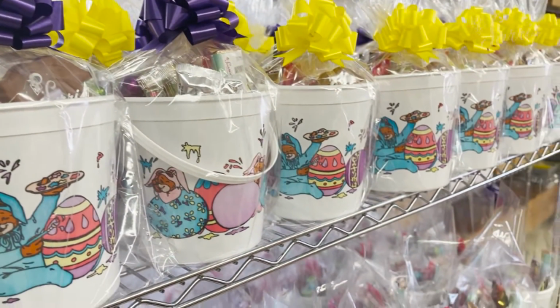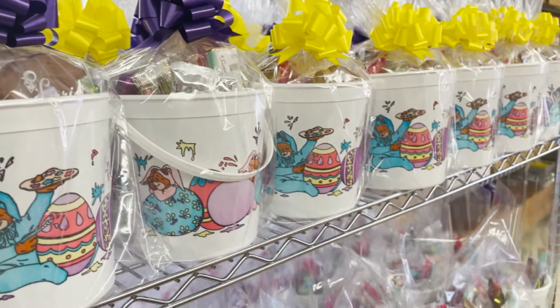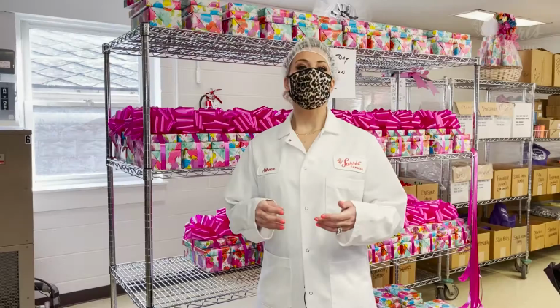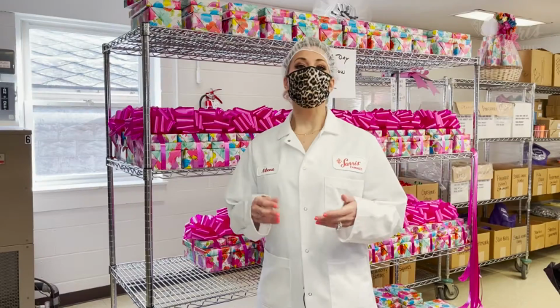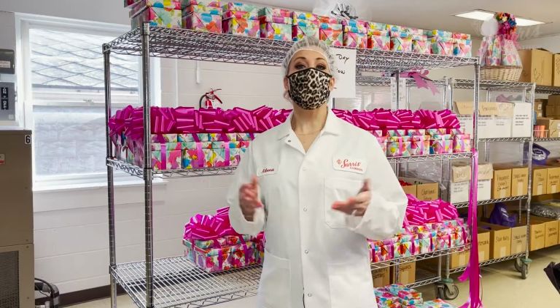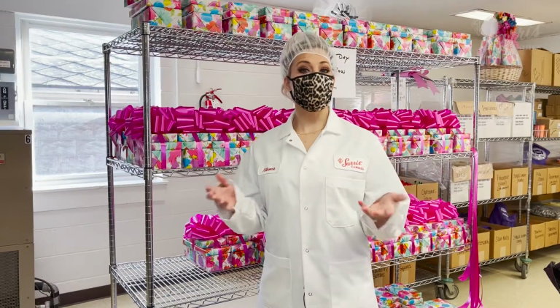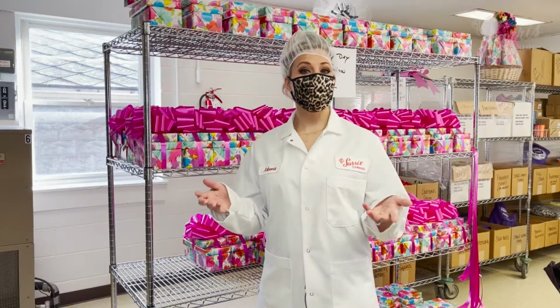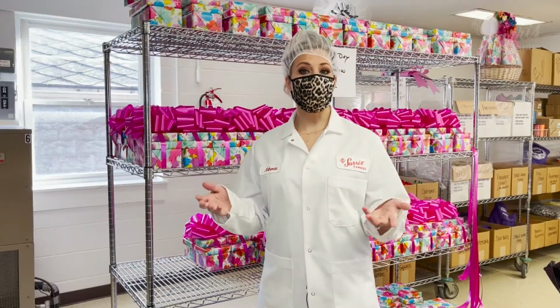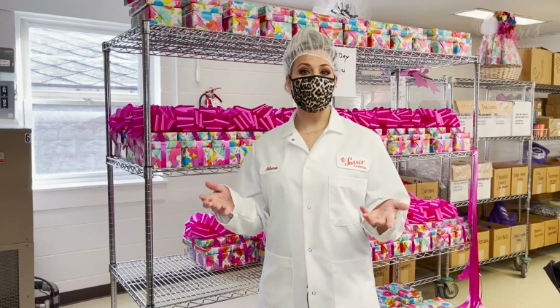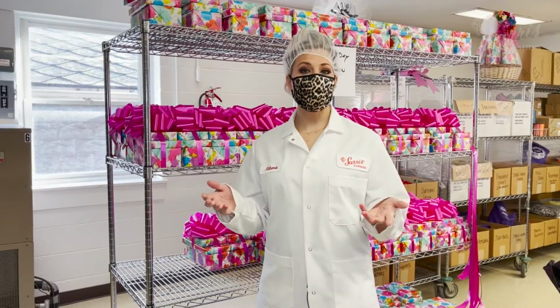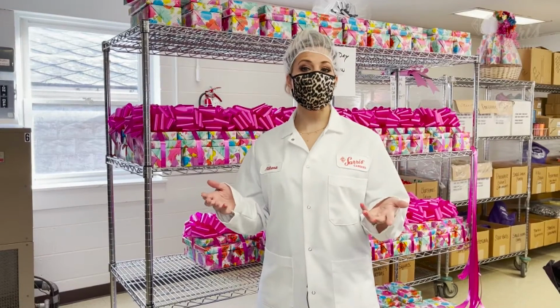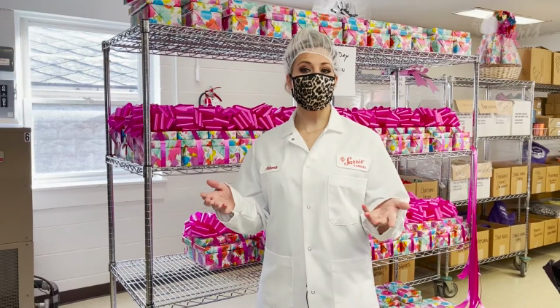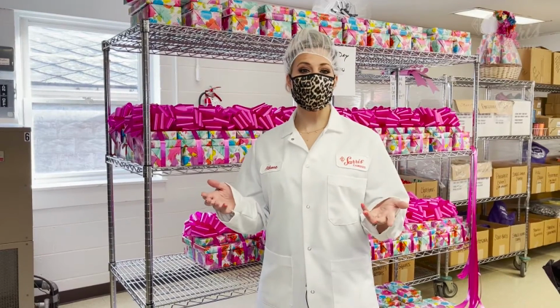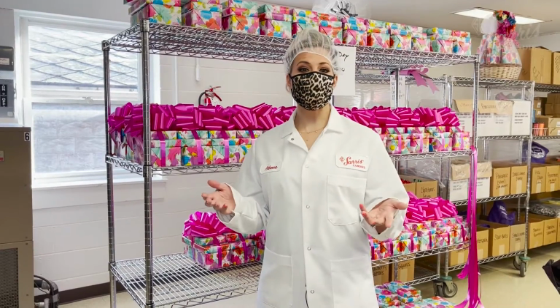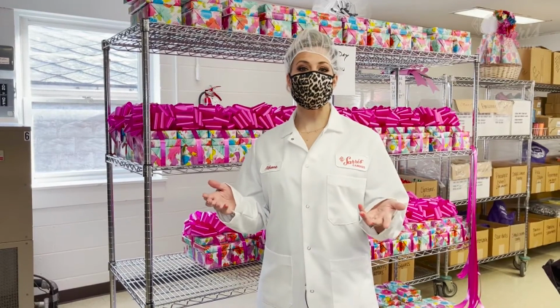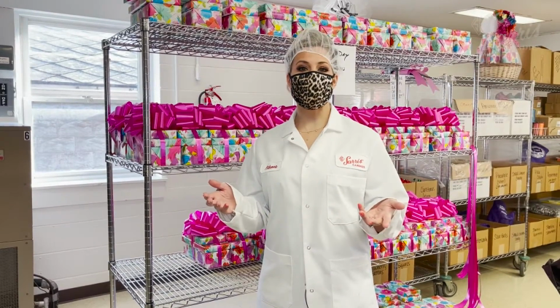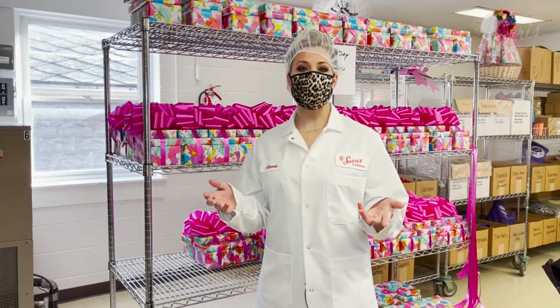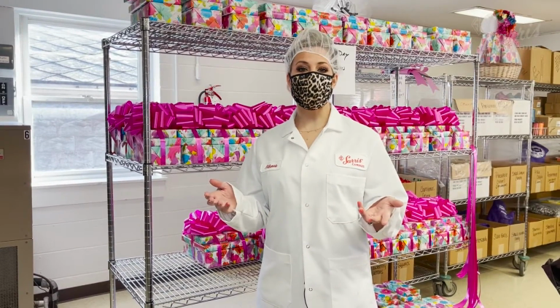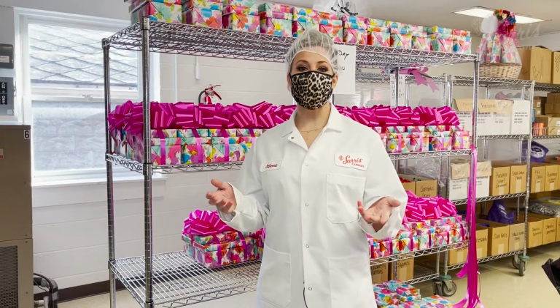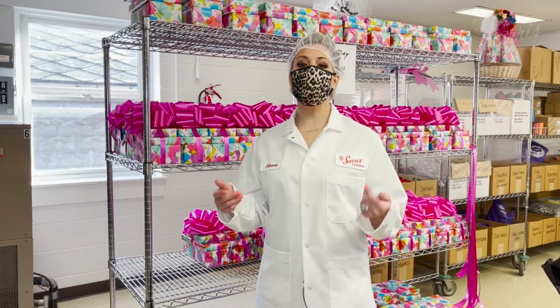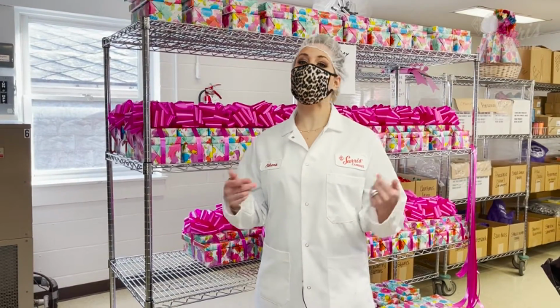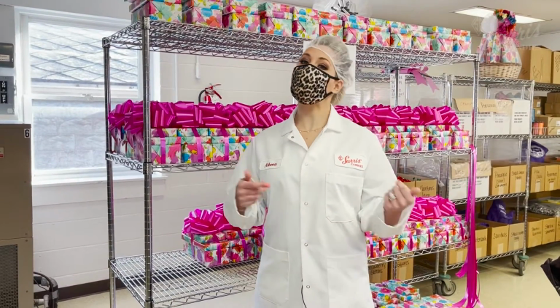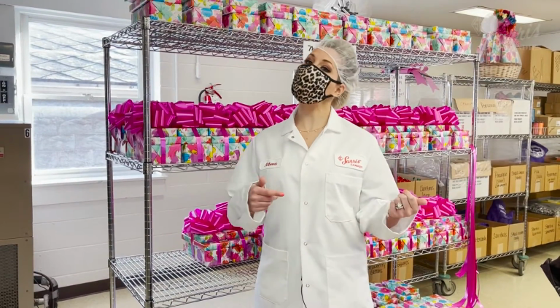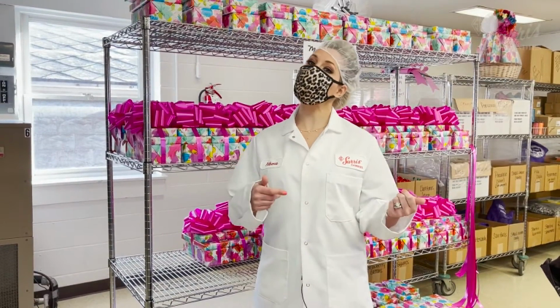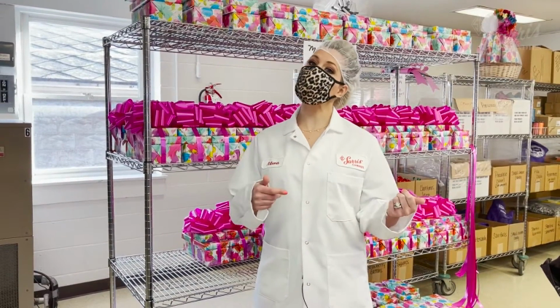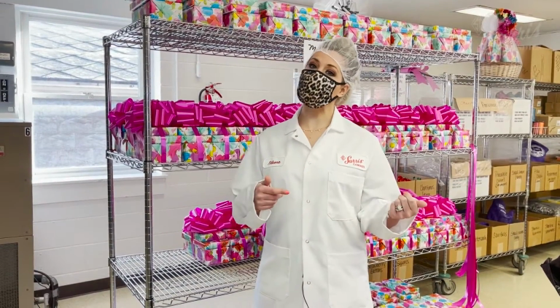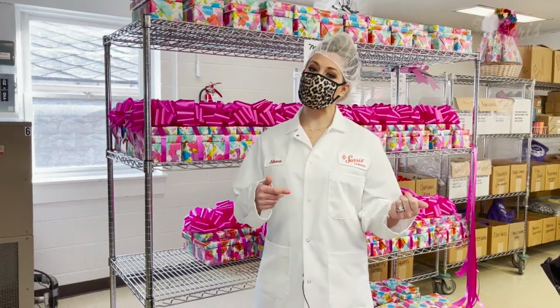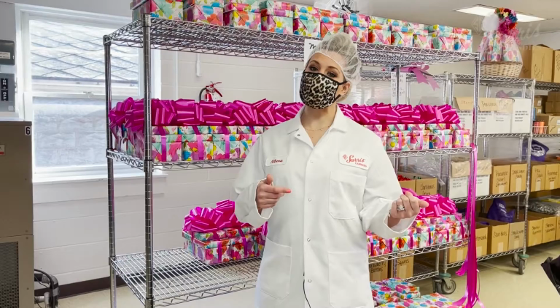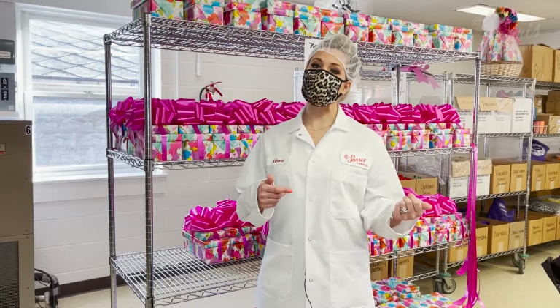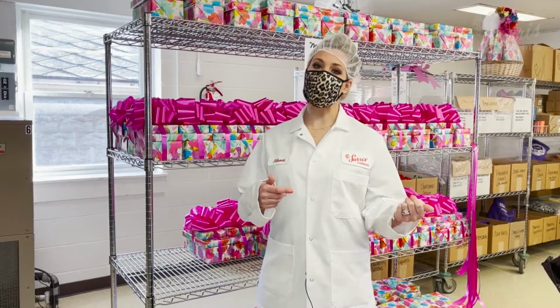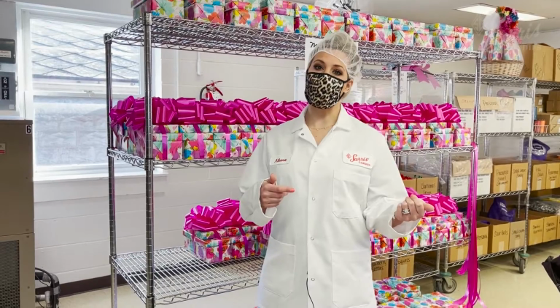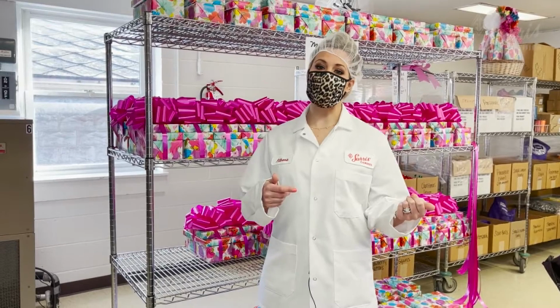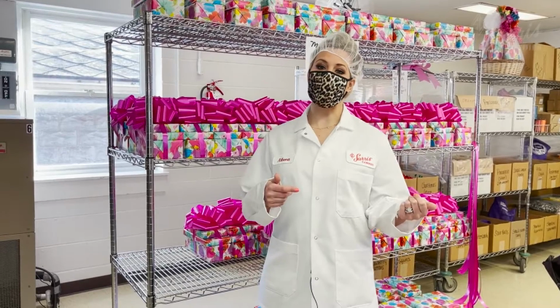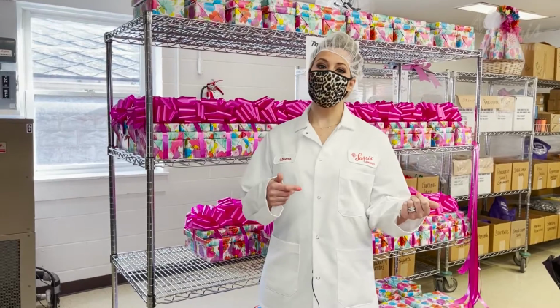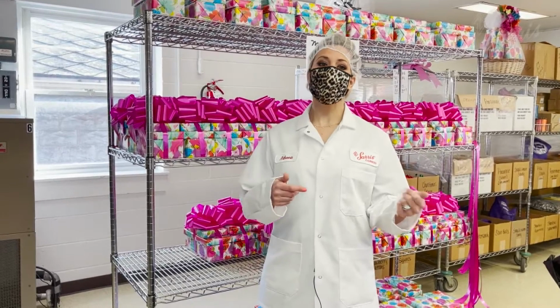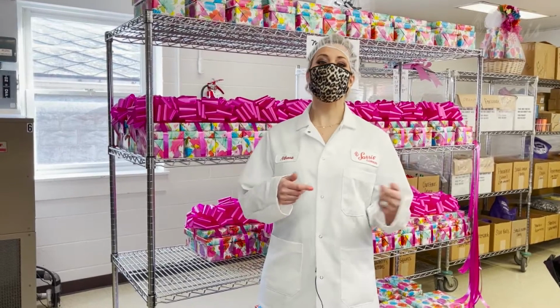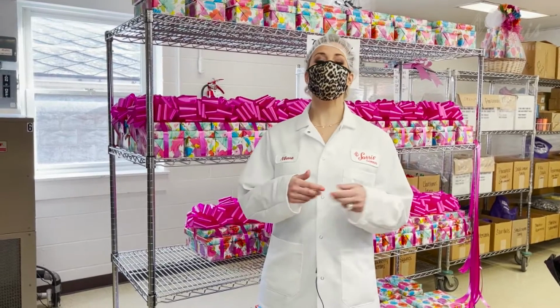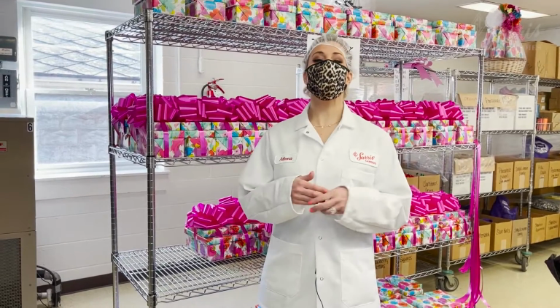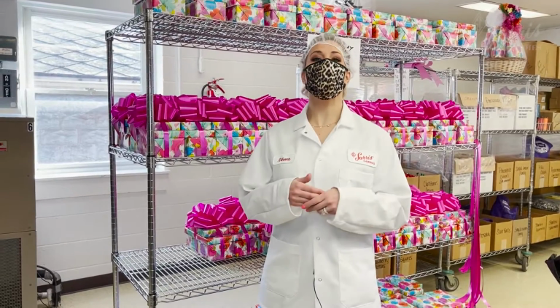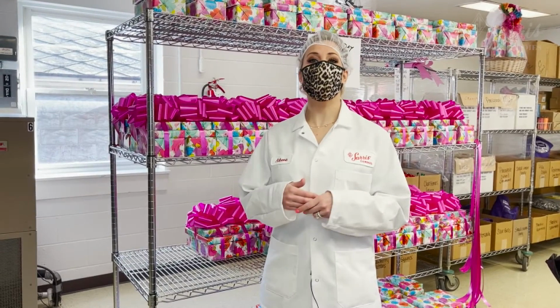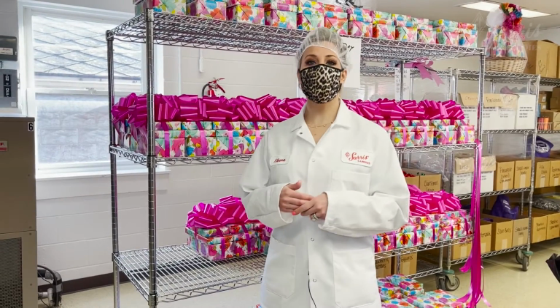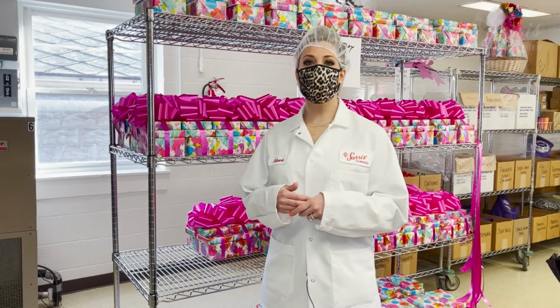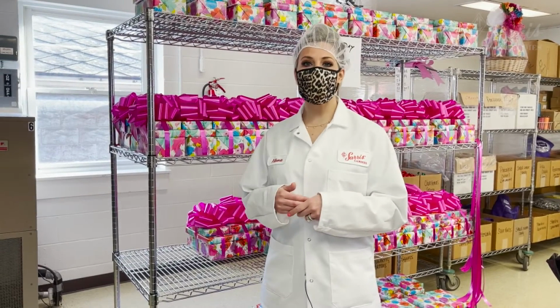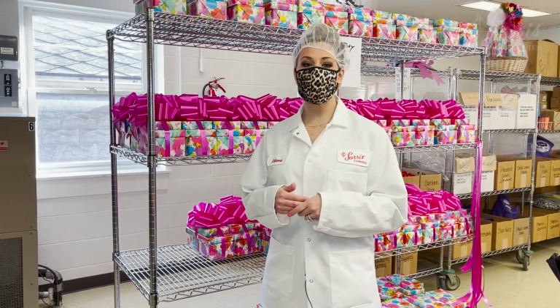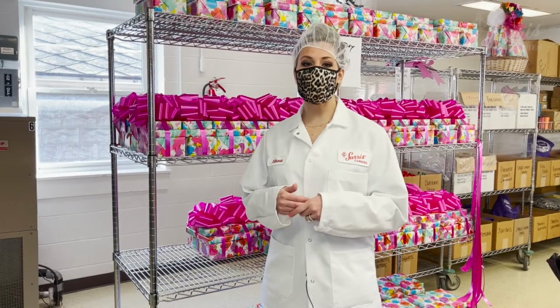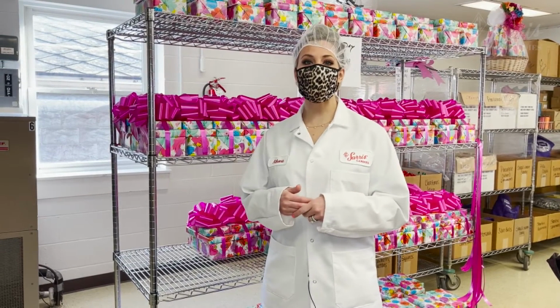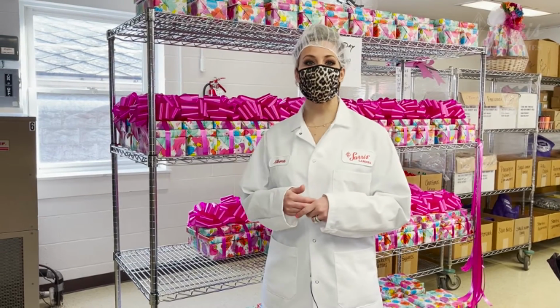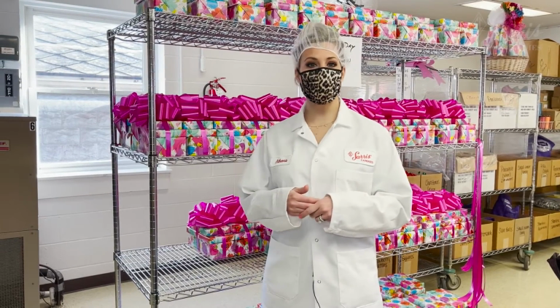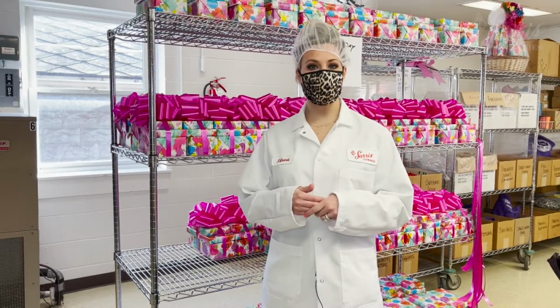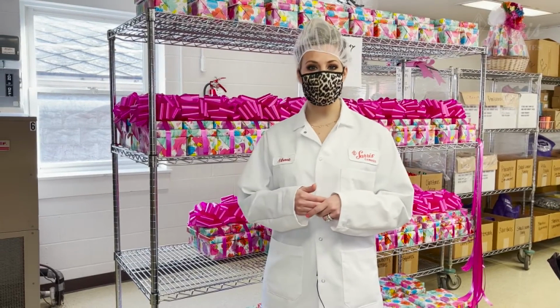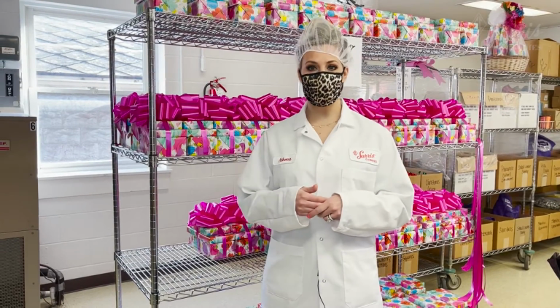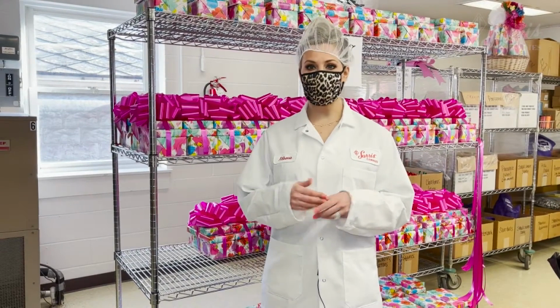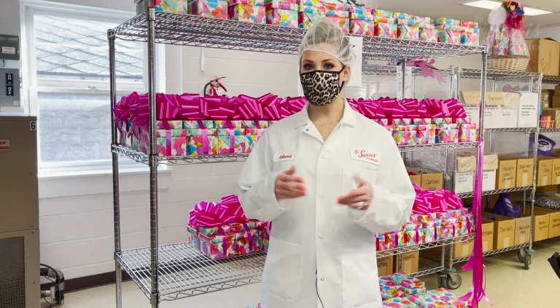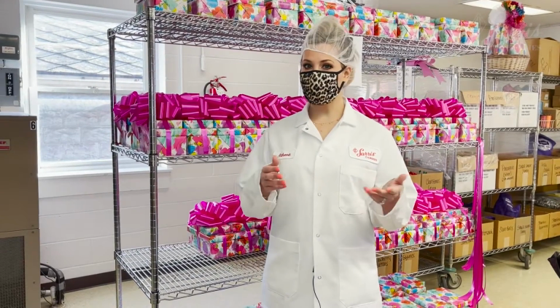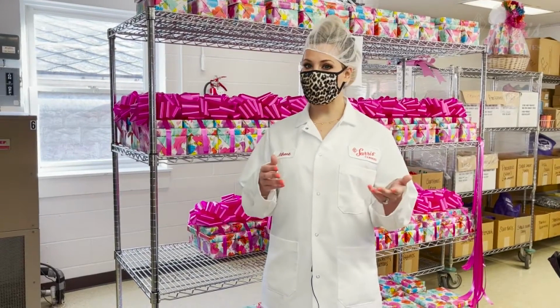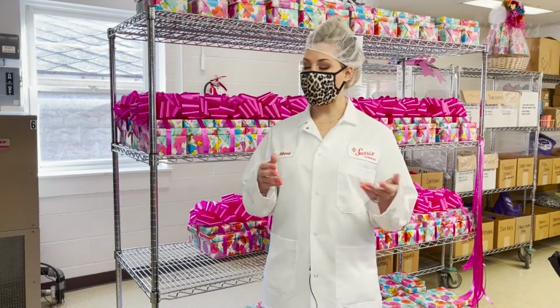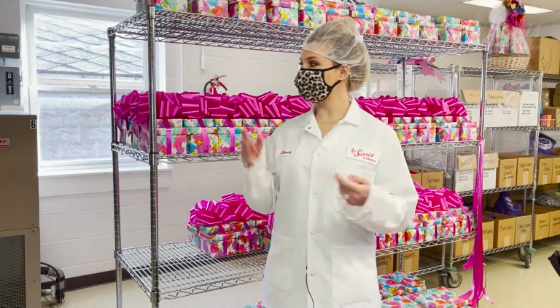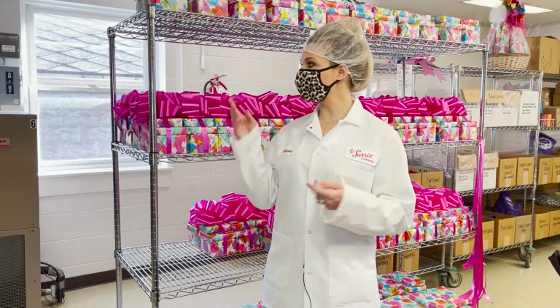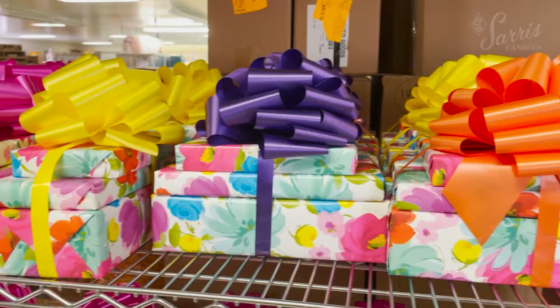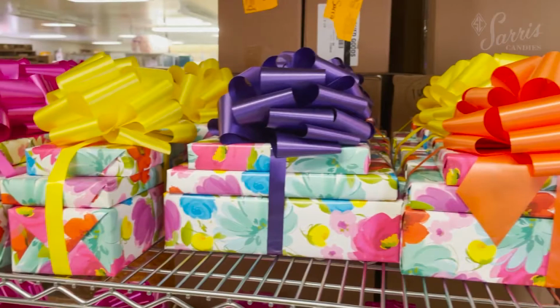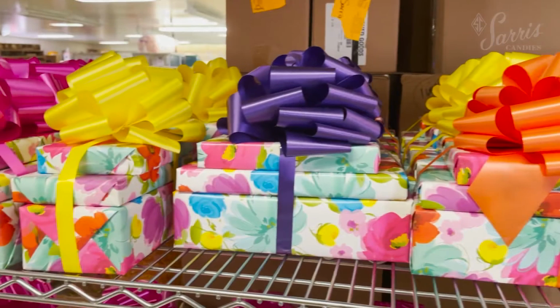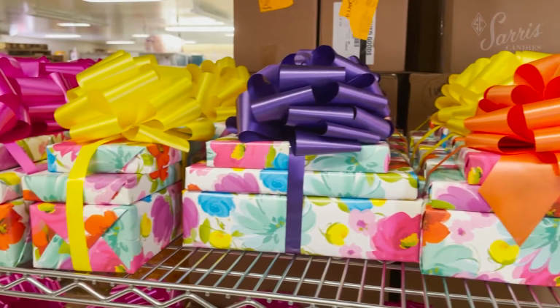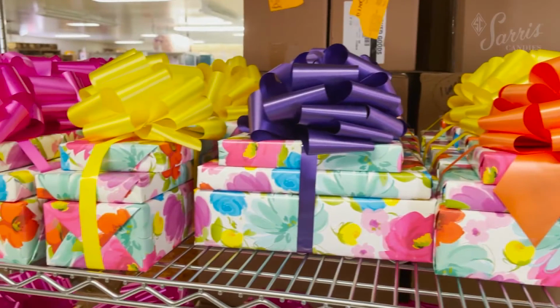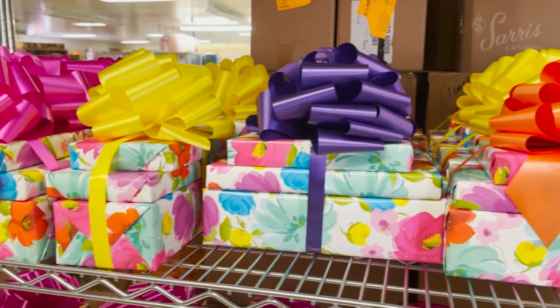We've now left the production facility and entered our specialty department. This is where all the arrangements in our store are wrapped and decorated.